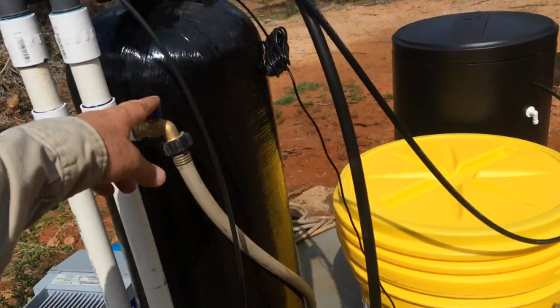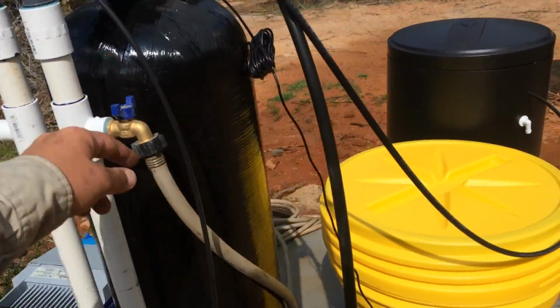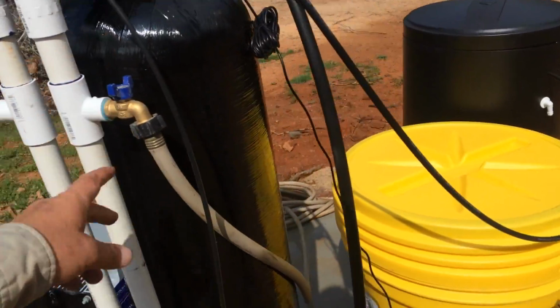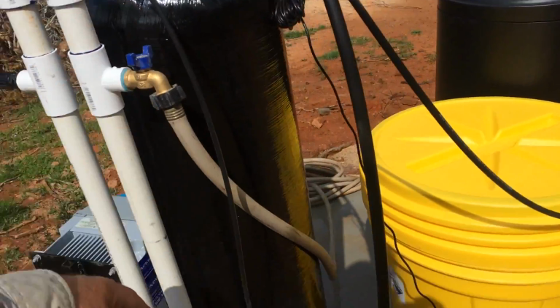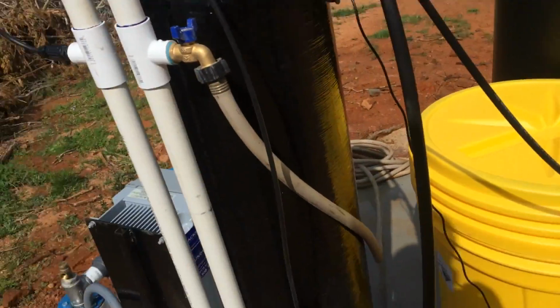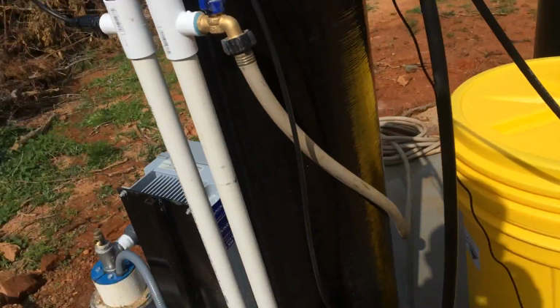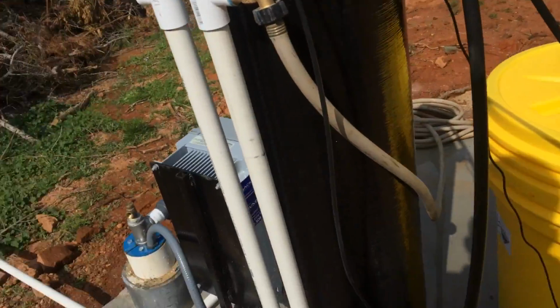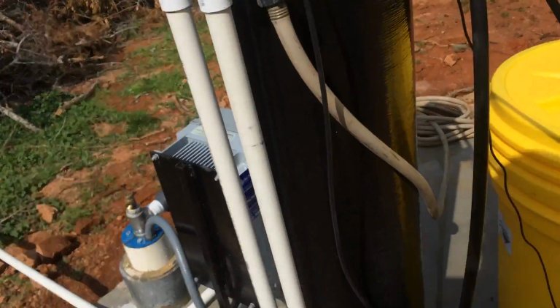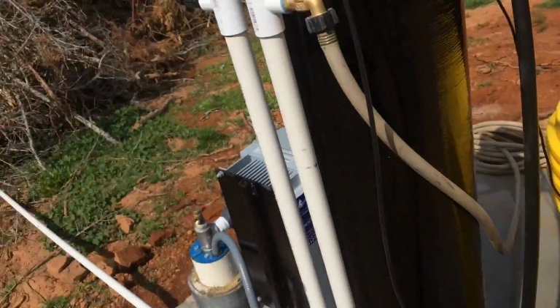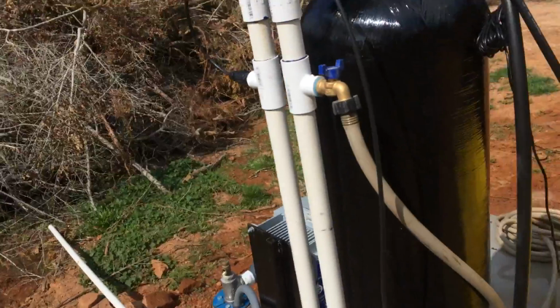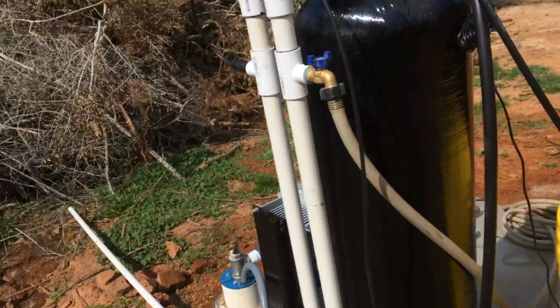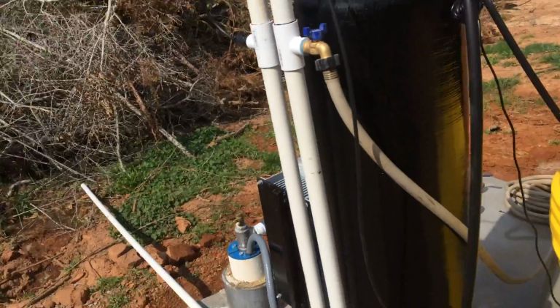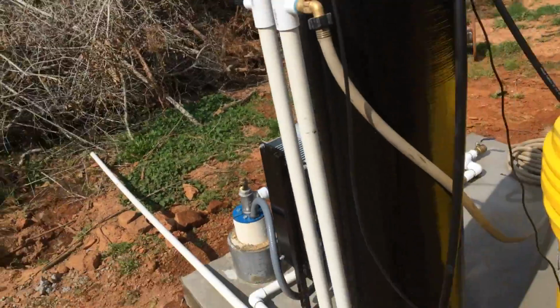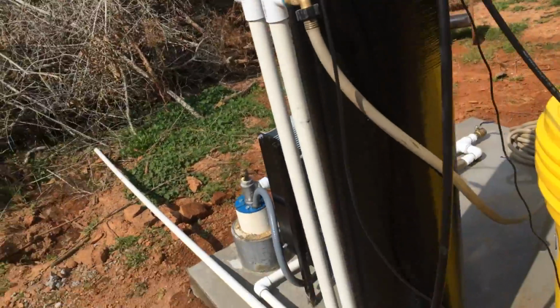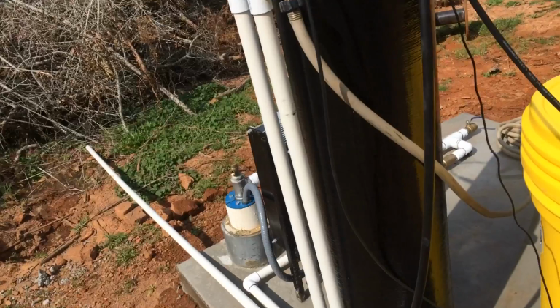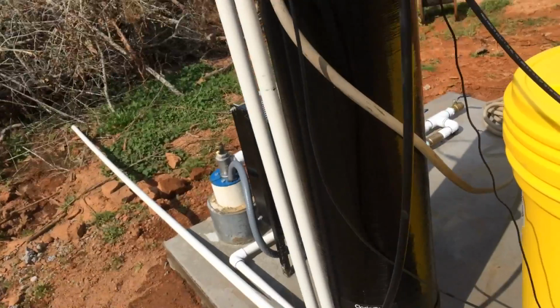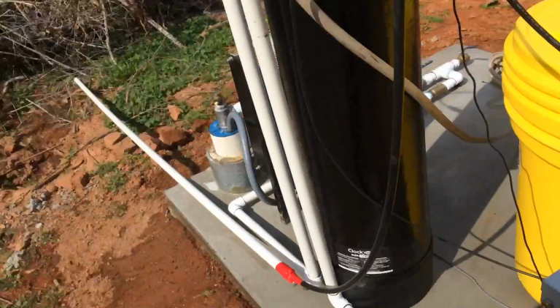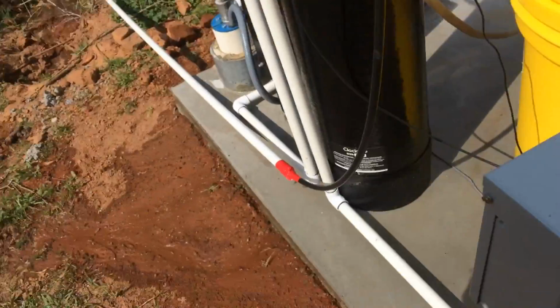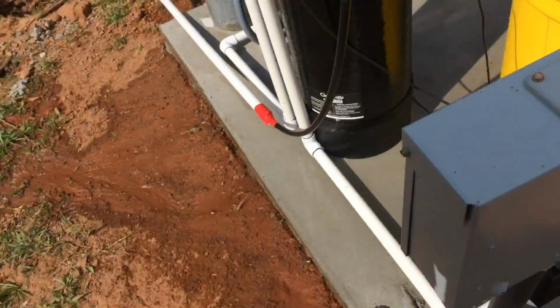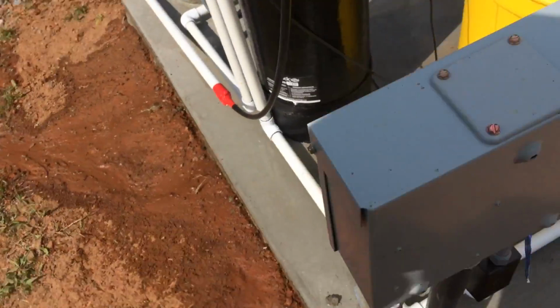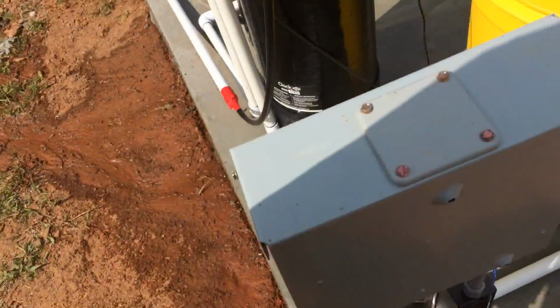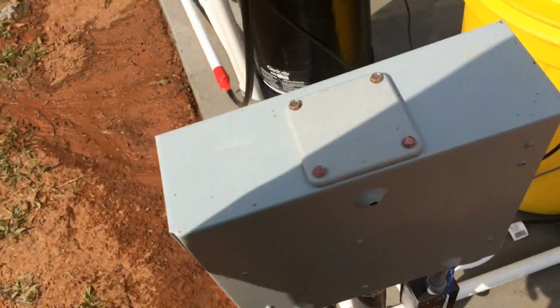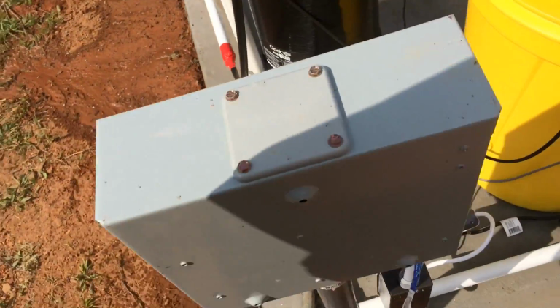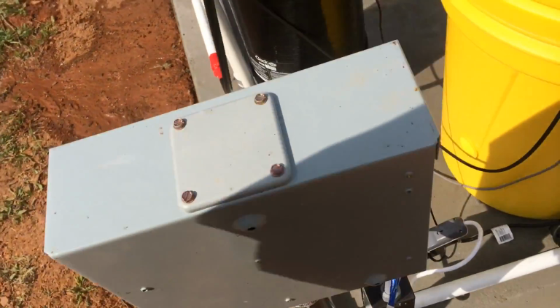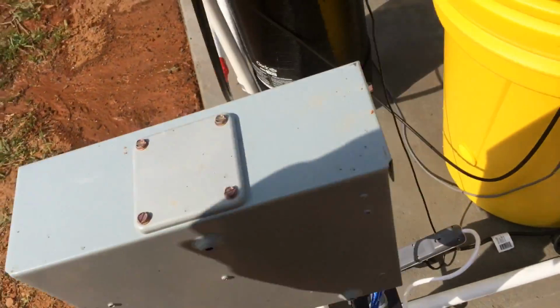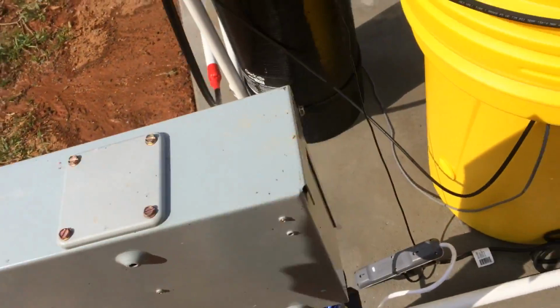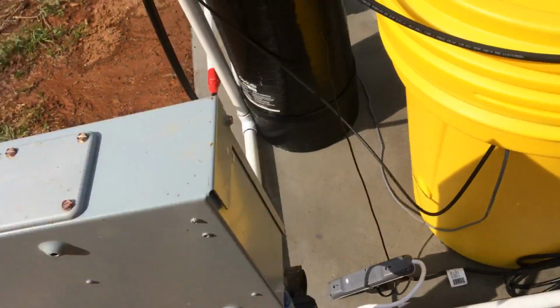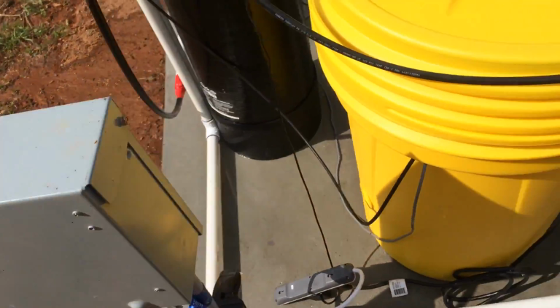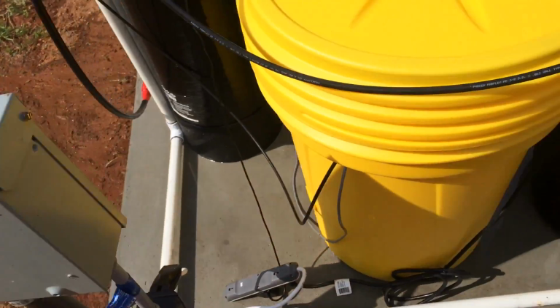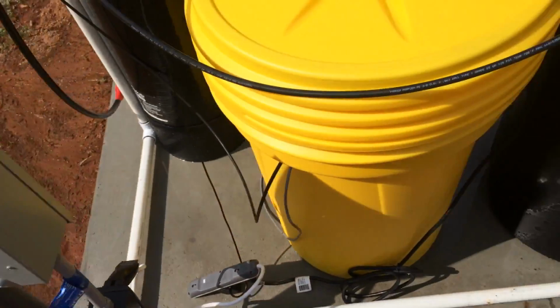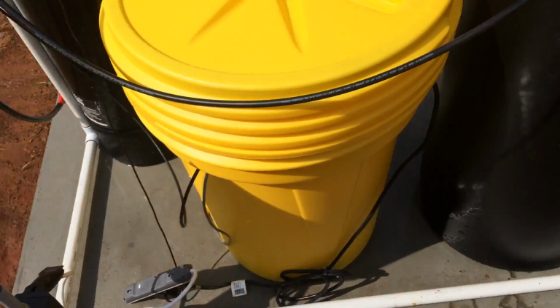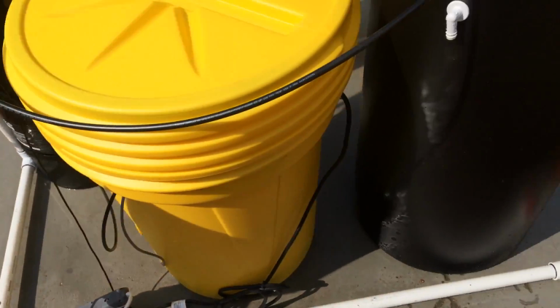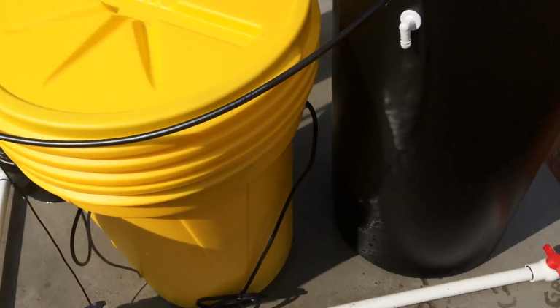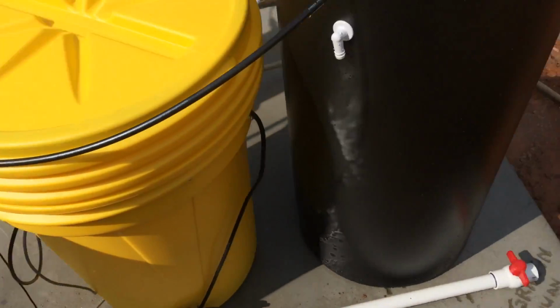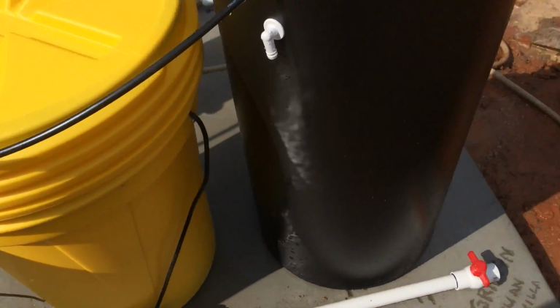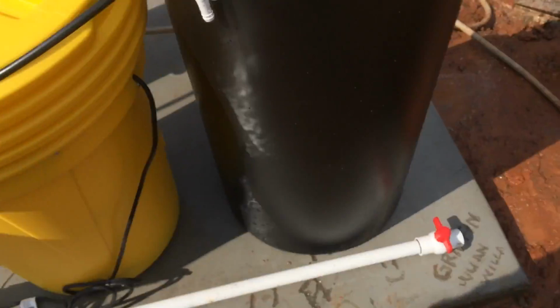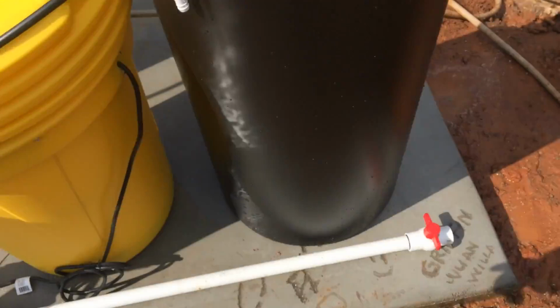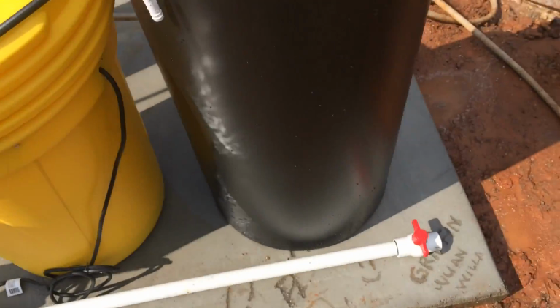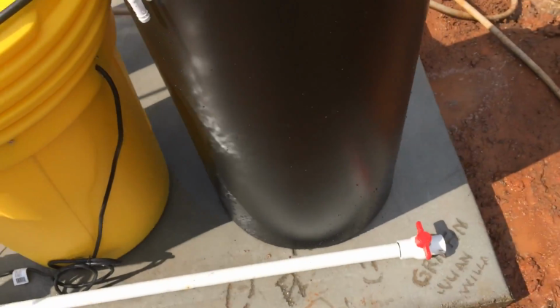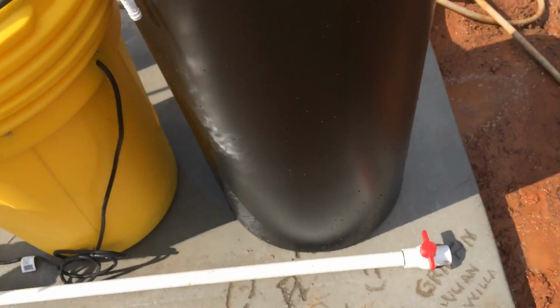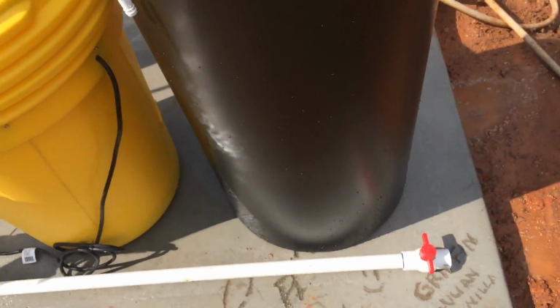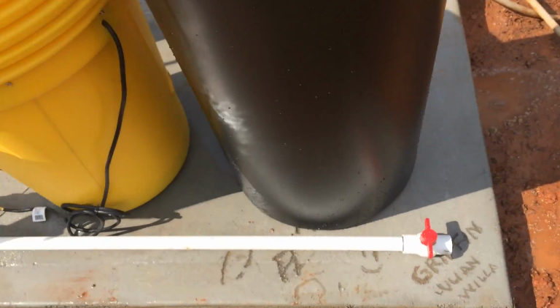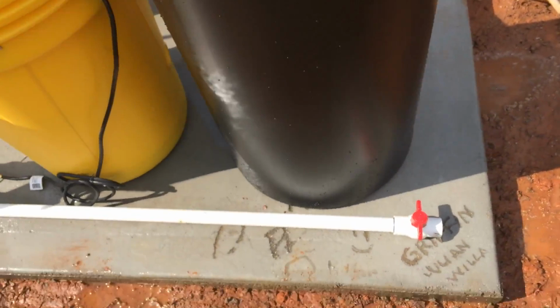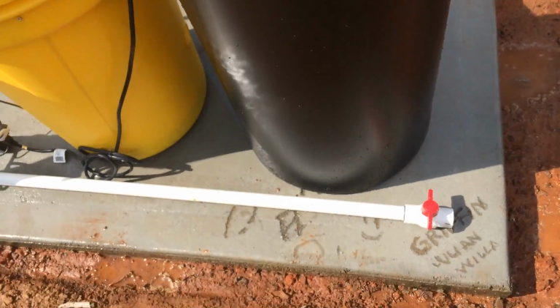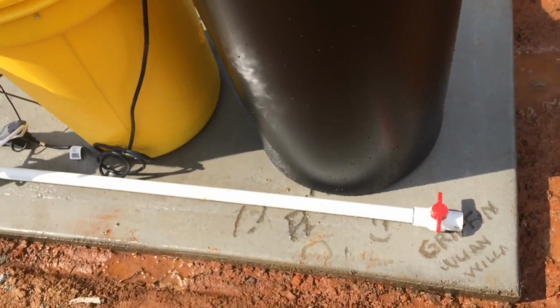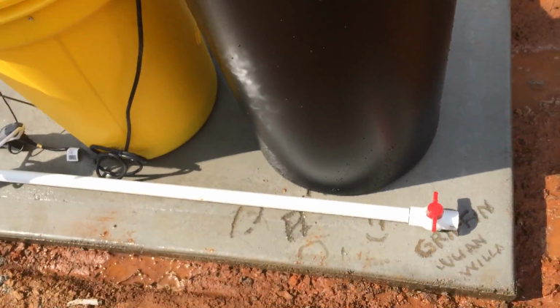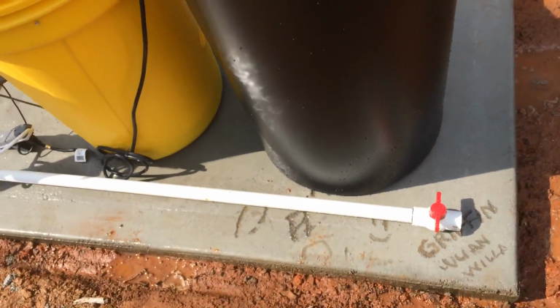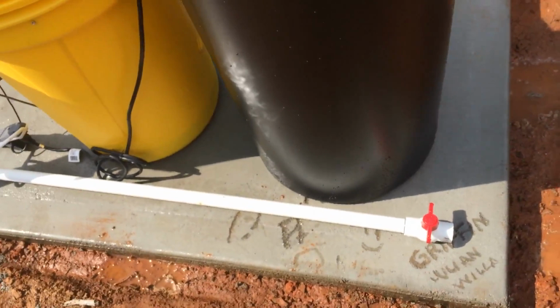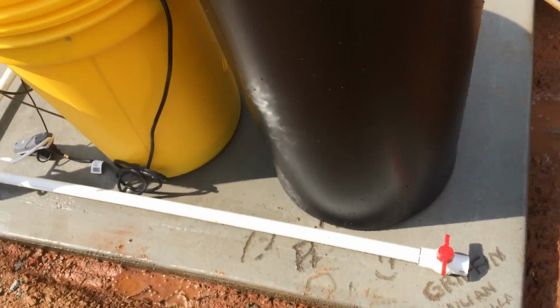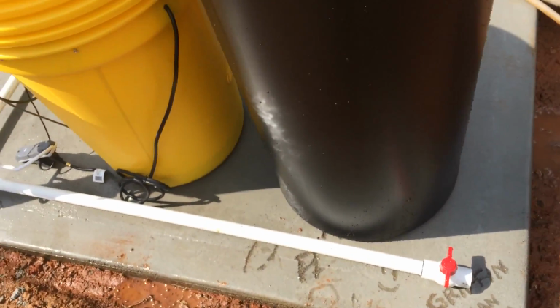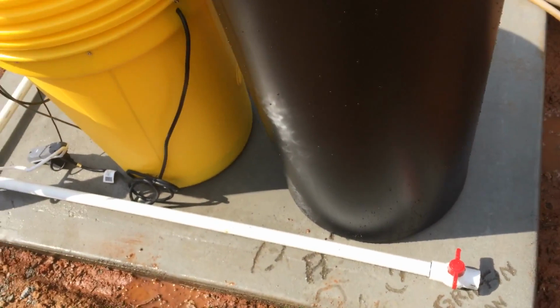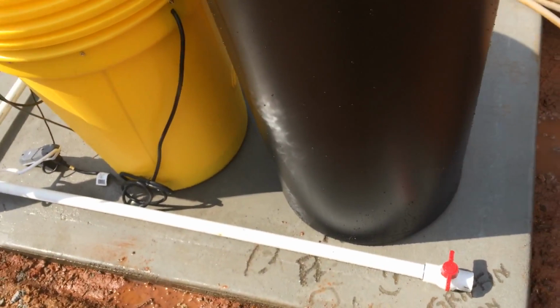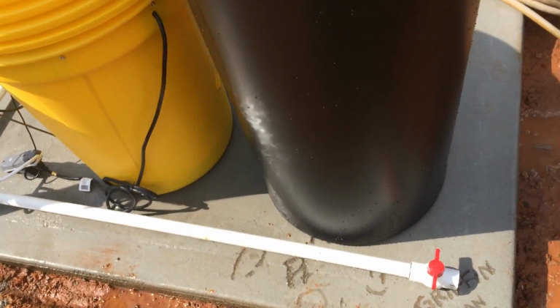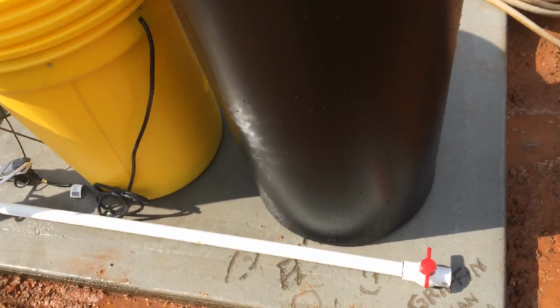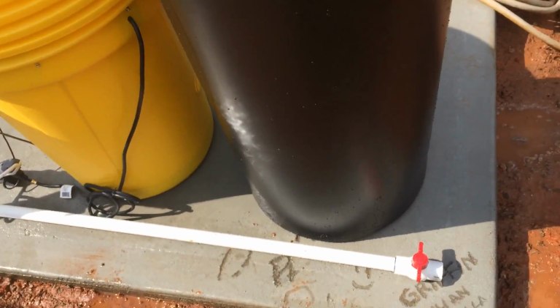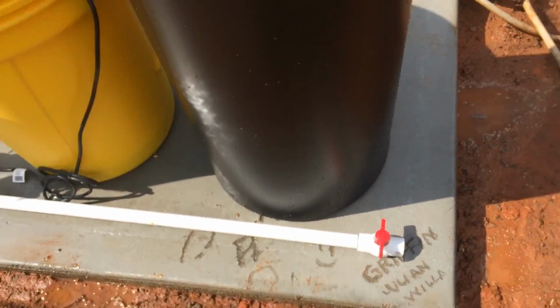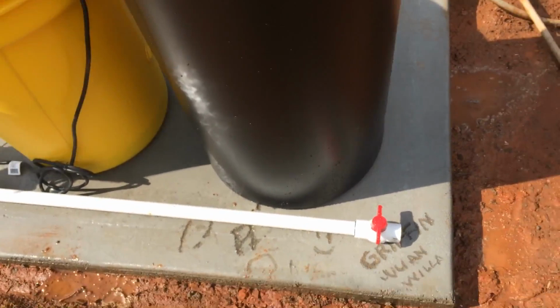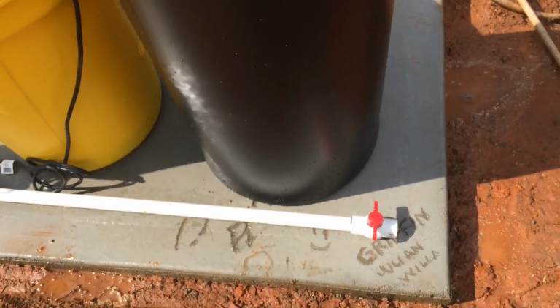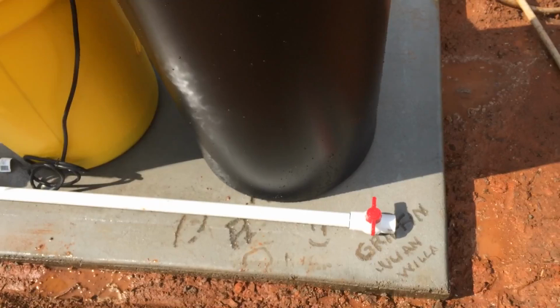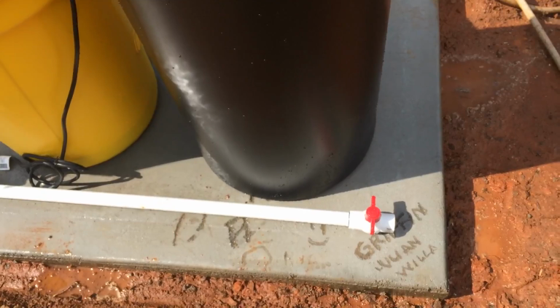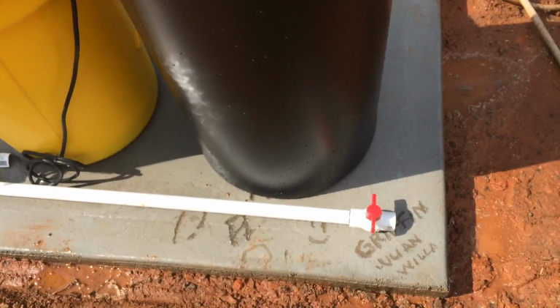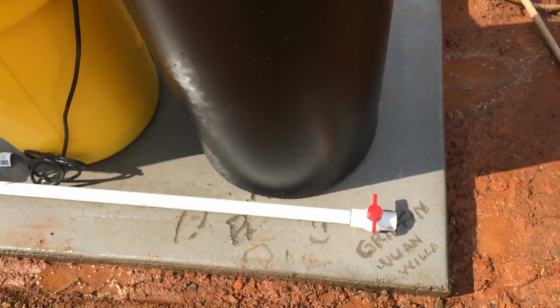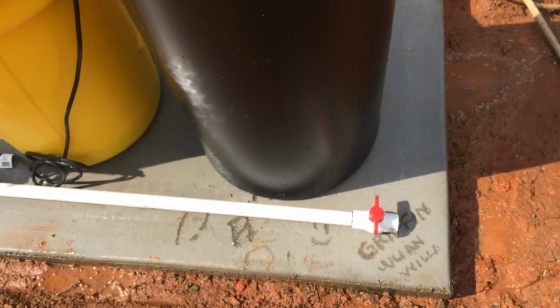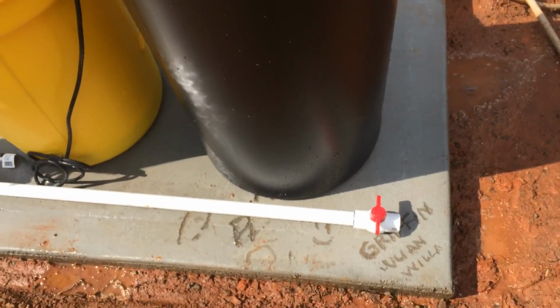Treated water out of the softener — the softener is in brine right now, I just got it up and running. And that's what's going to go to the house. I just put a plastic one on it because I'm going to cut it off anyway.